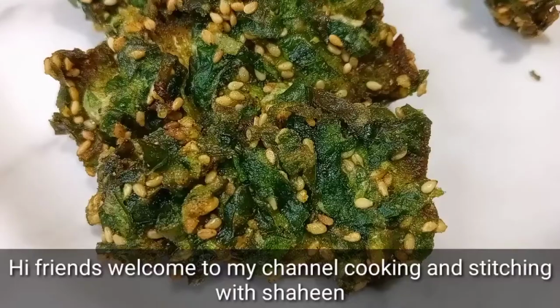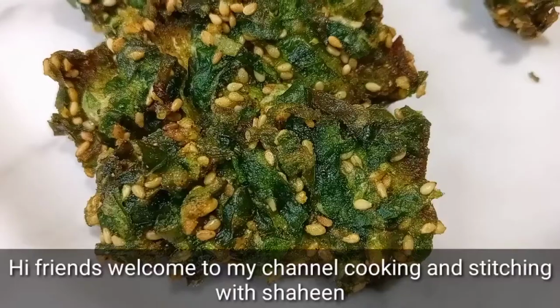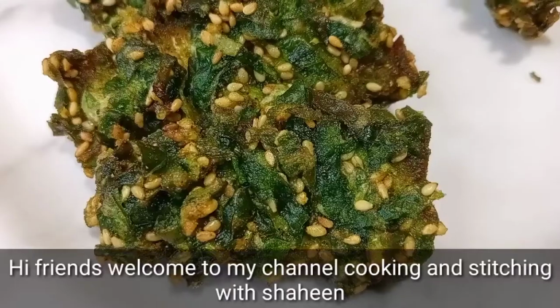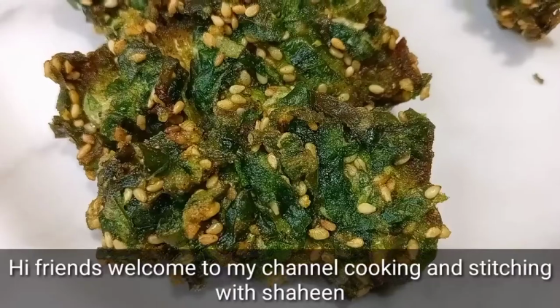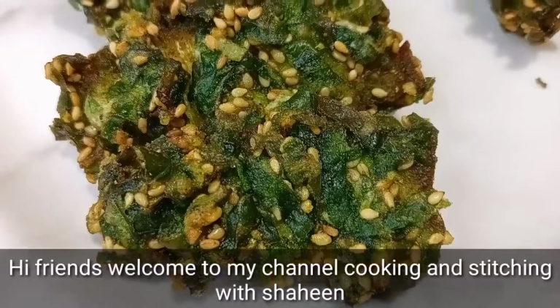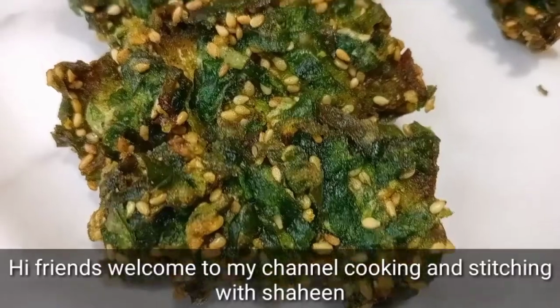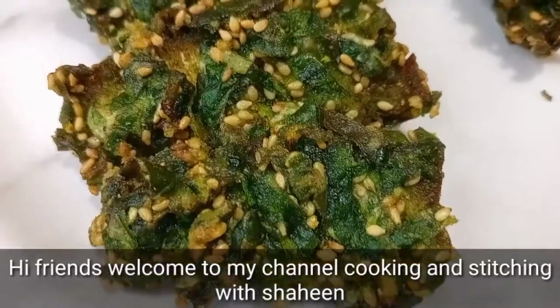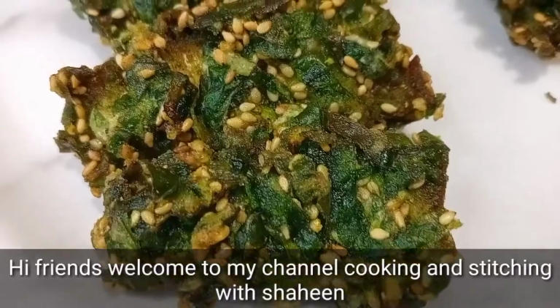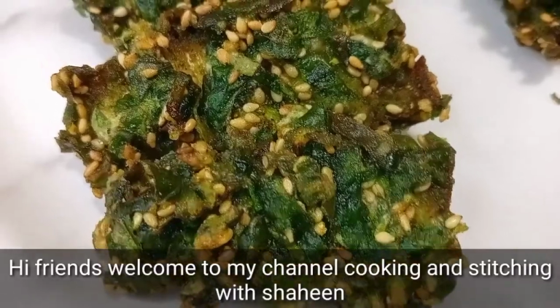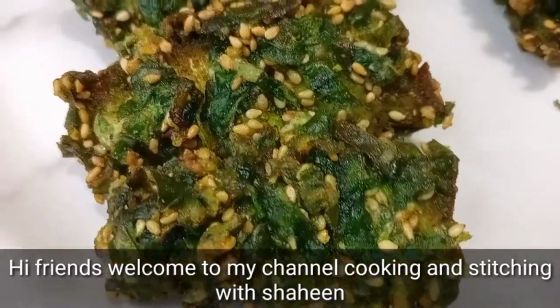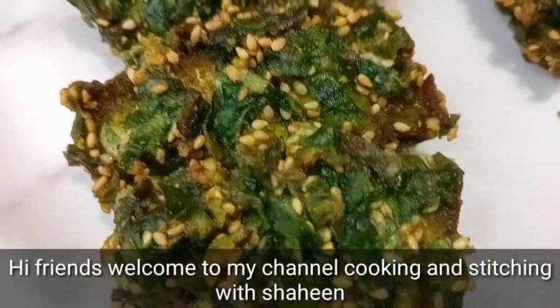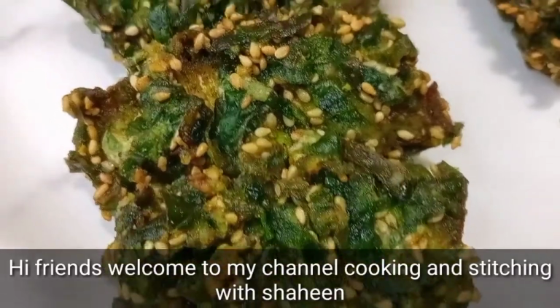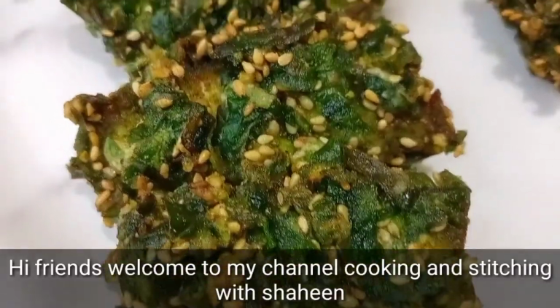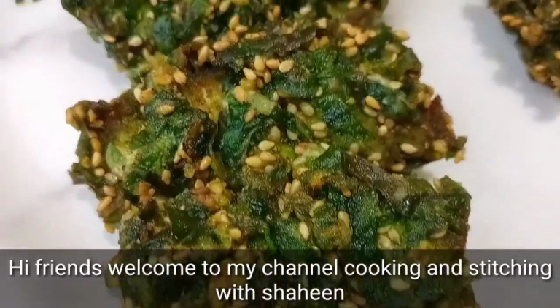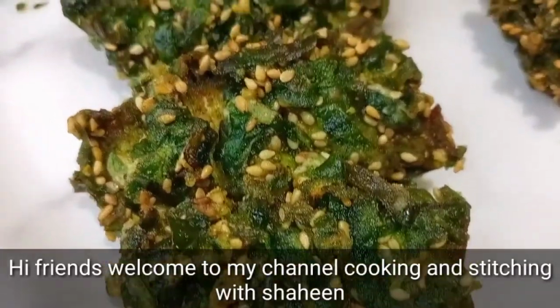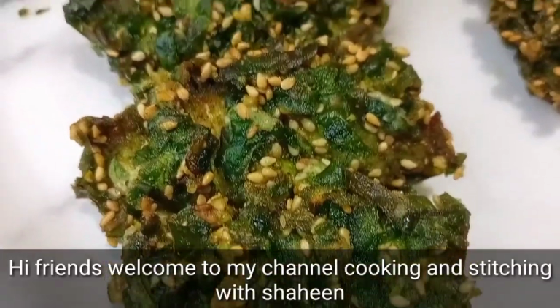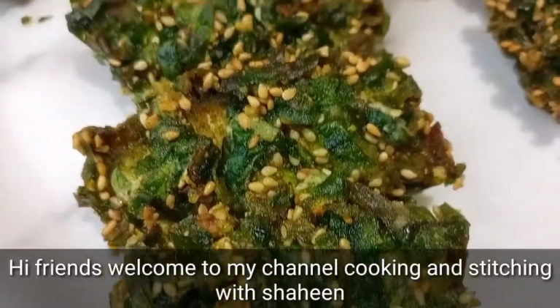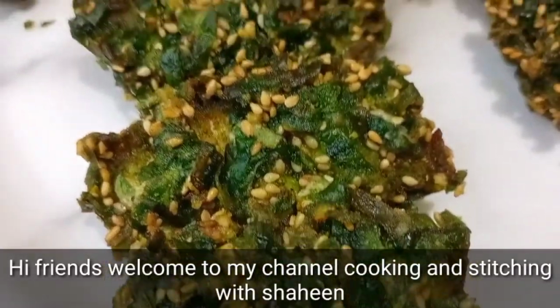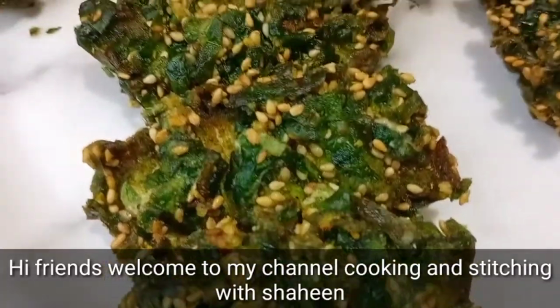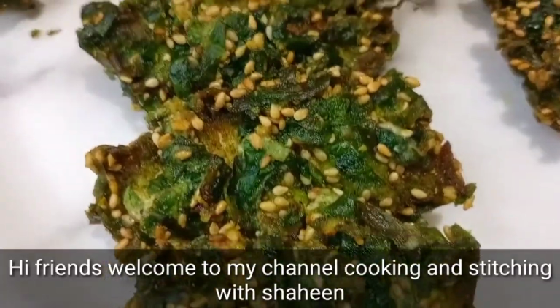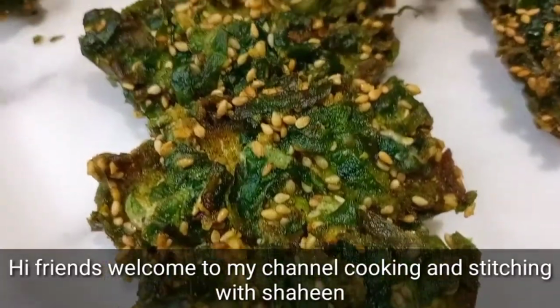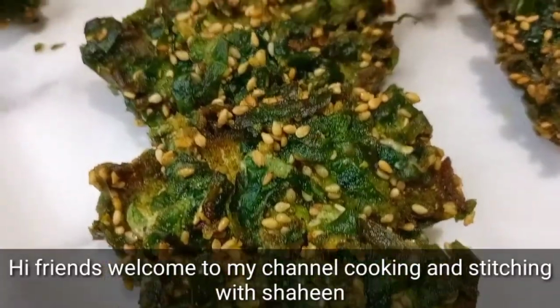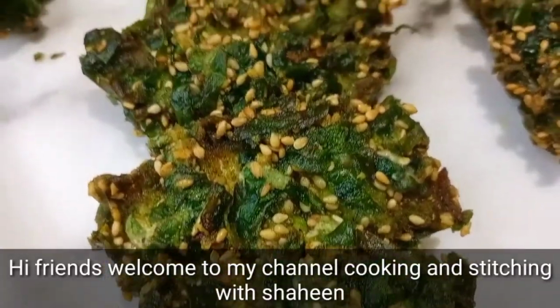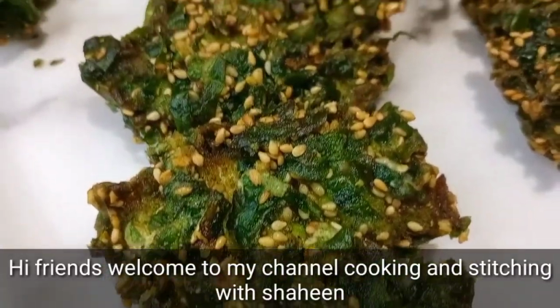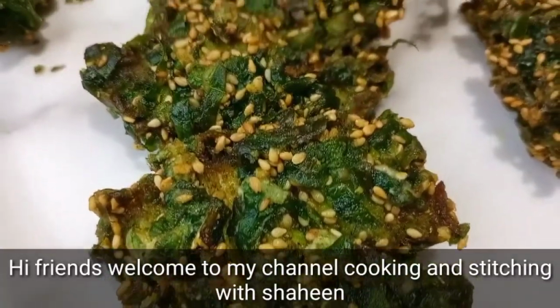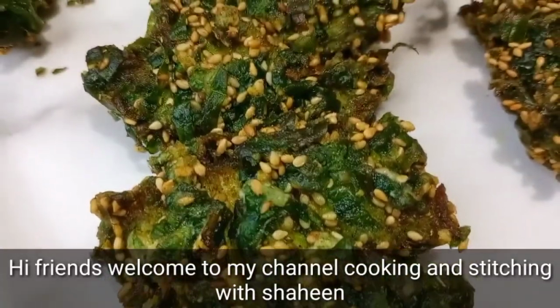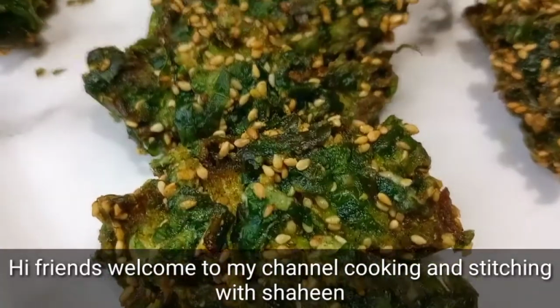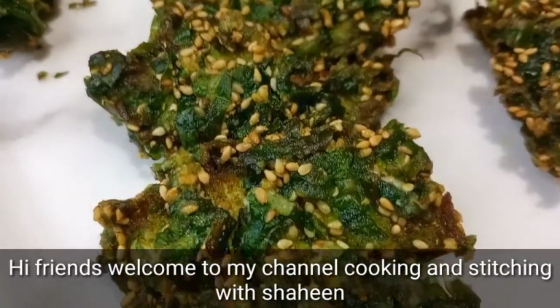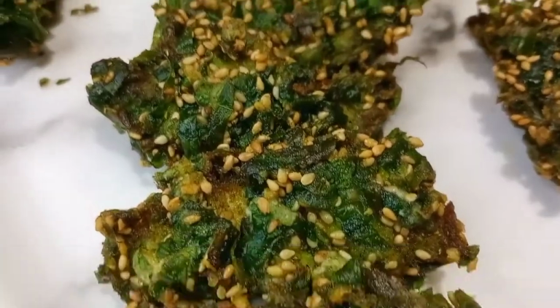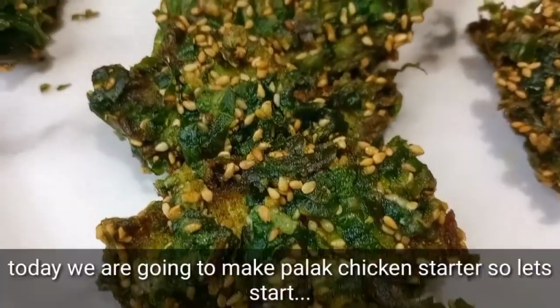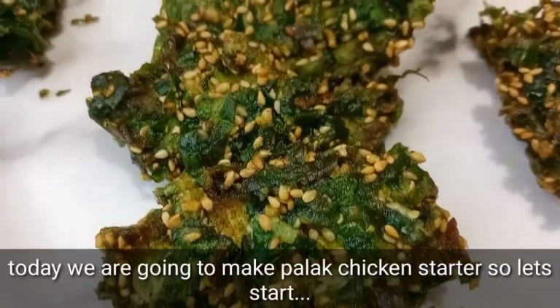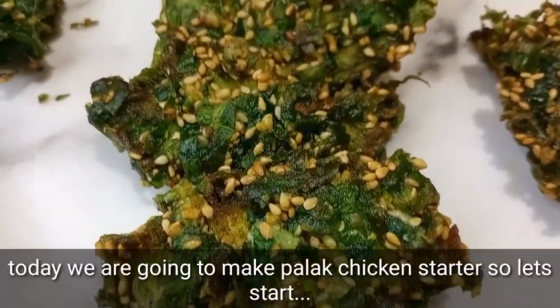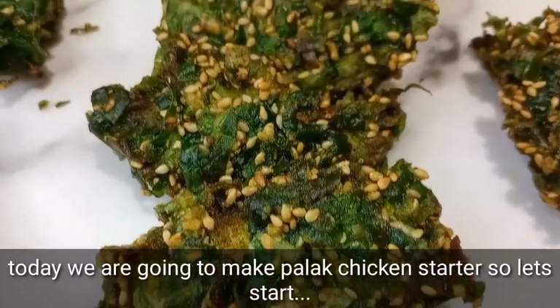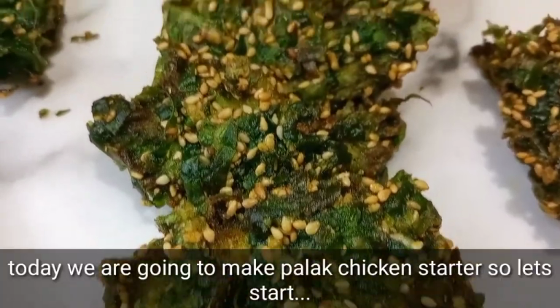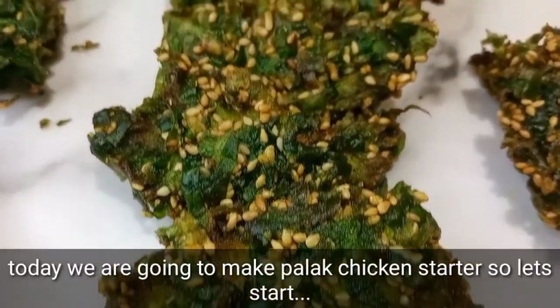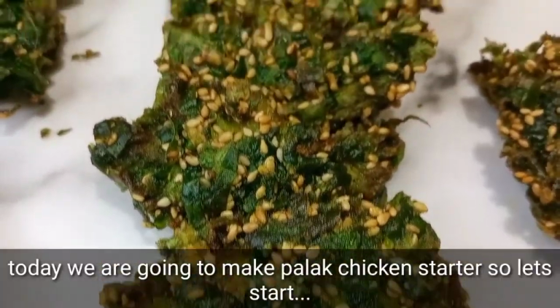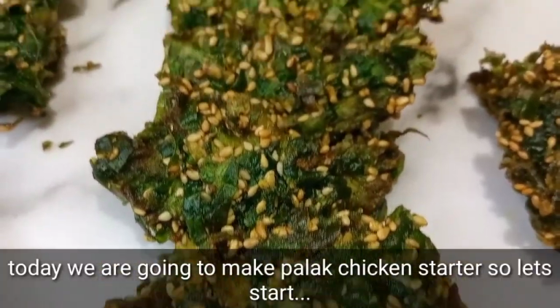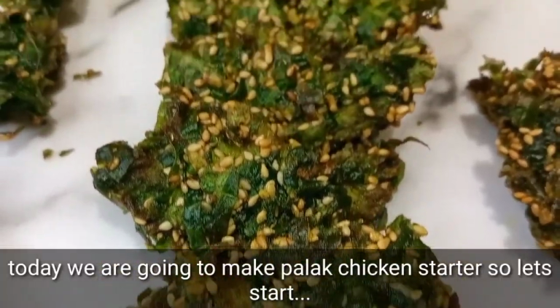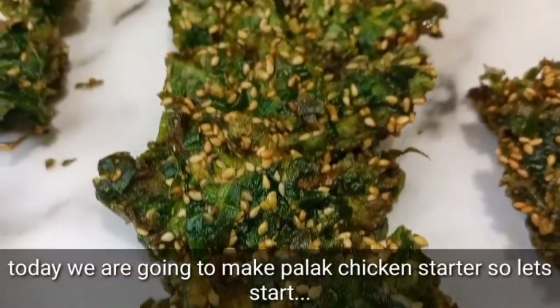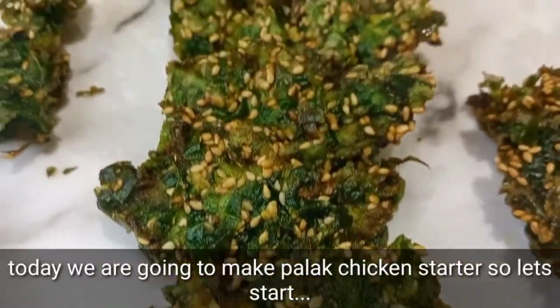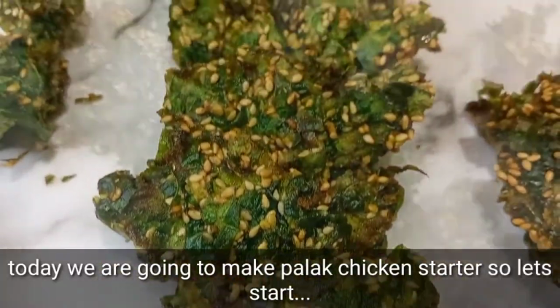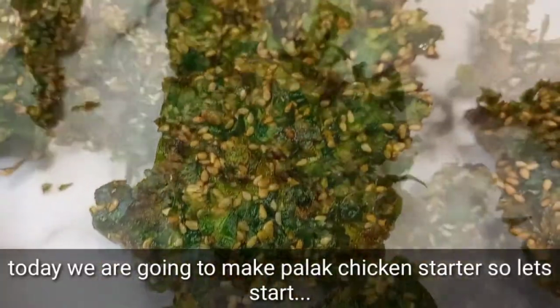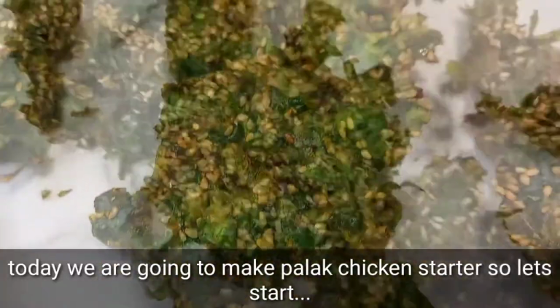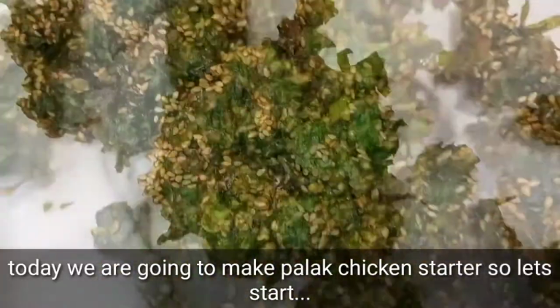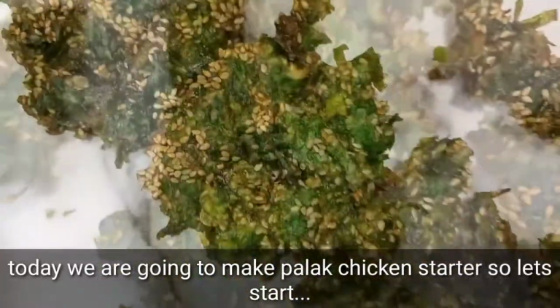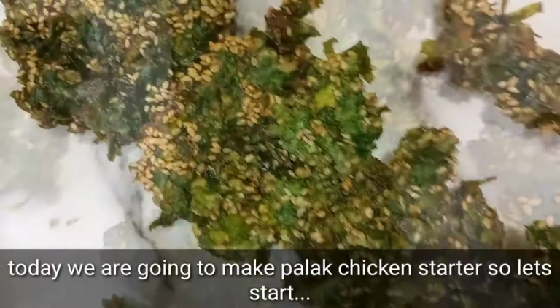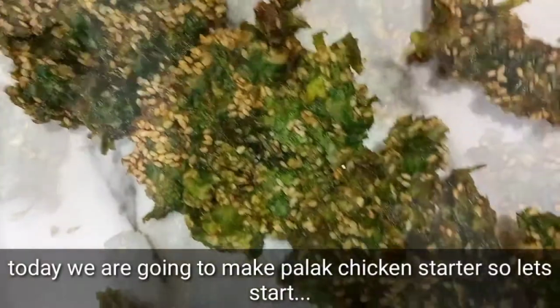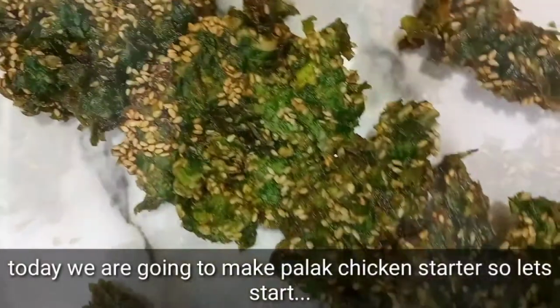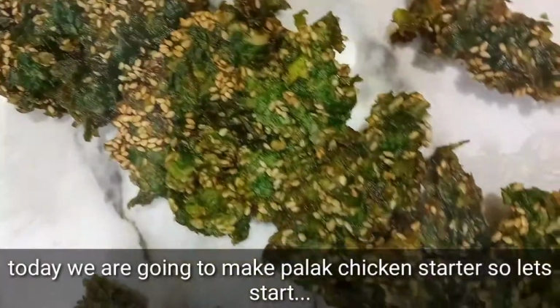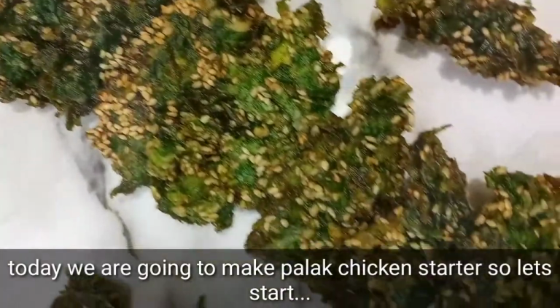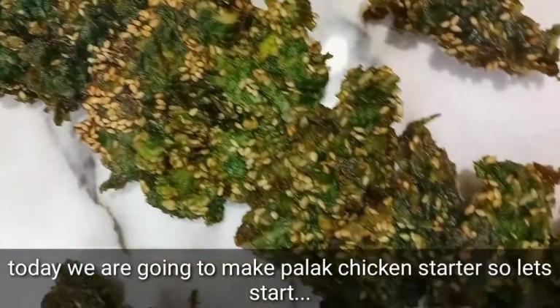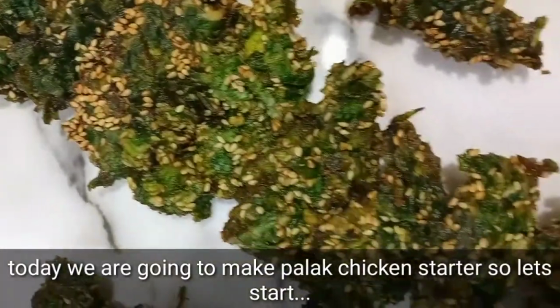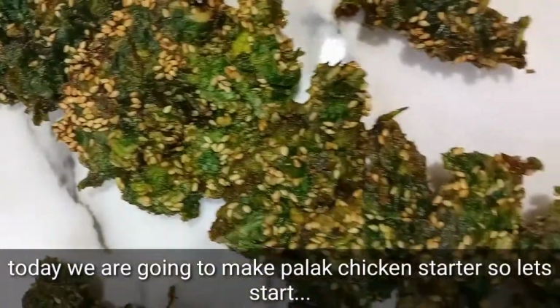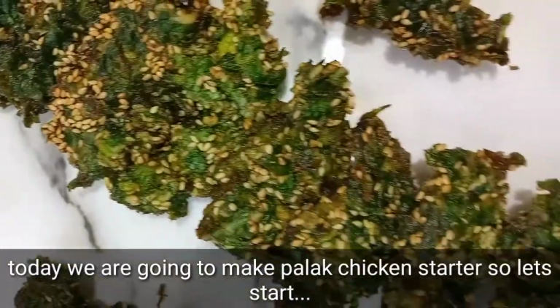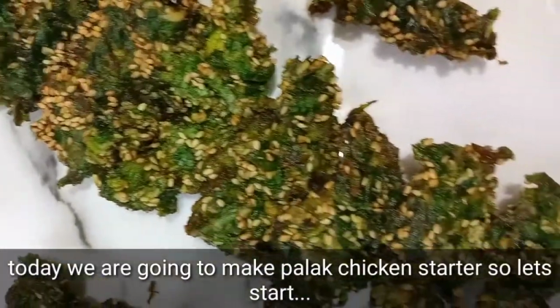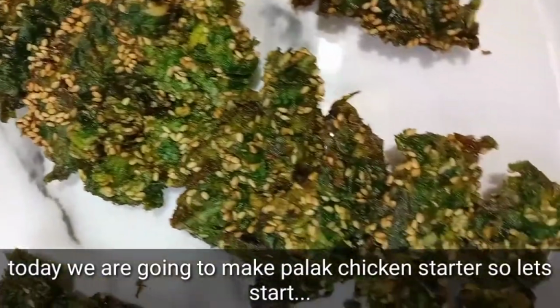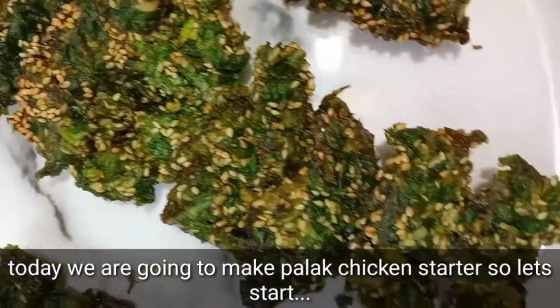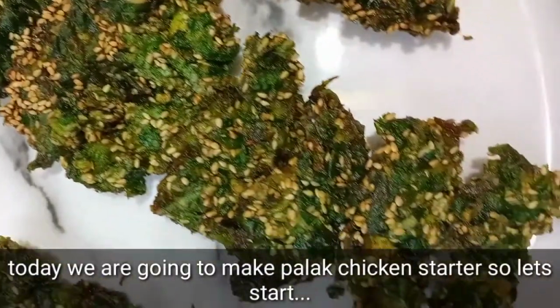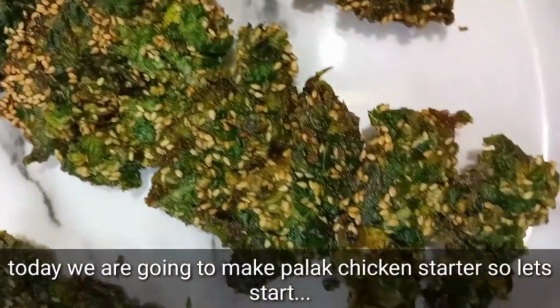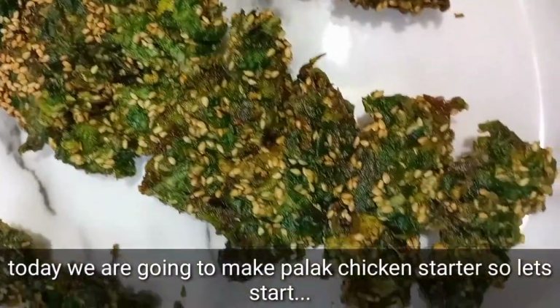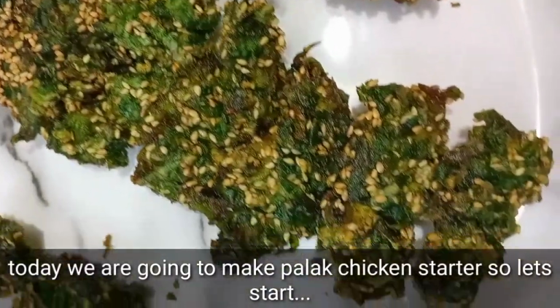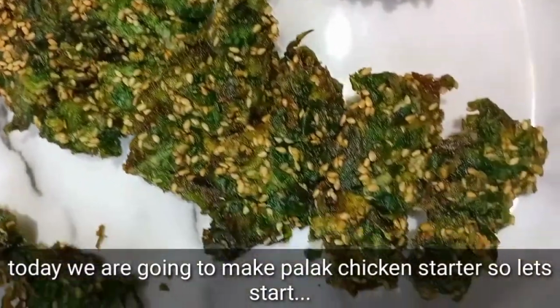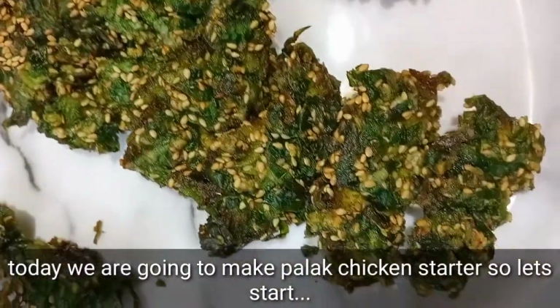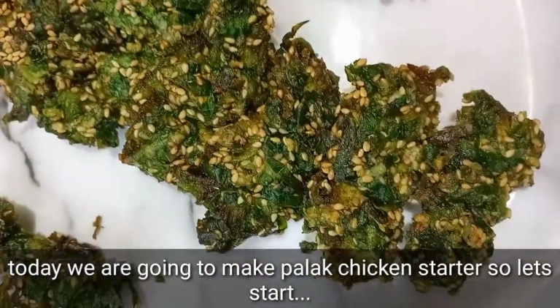Hi friends, welcome to my channel Cooking and Stitching with Shaheen. Today we are going to make Palak Chicken Starter. Let's start.